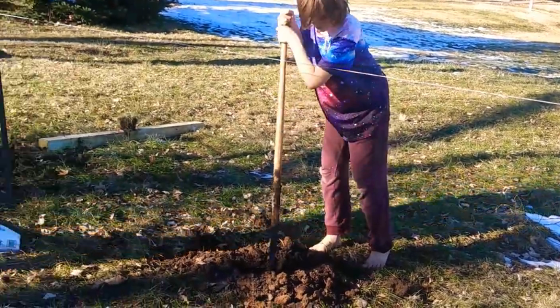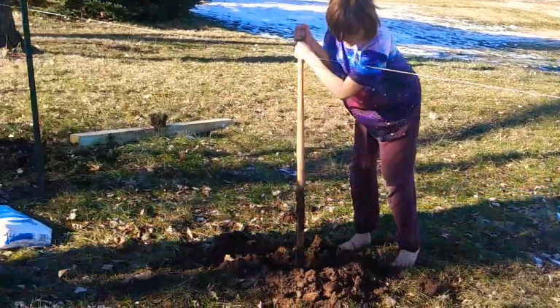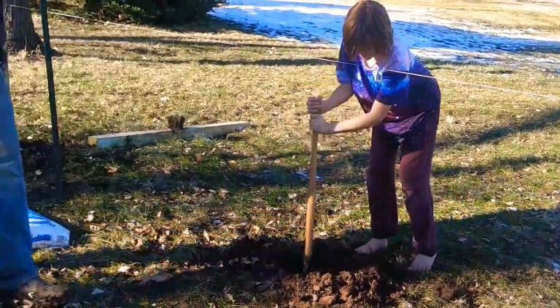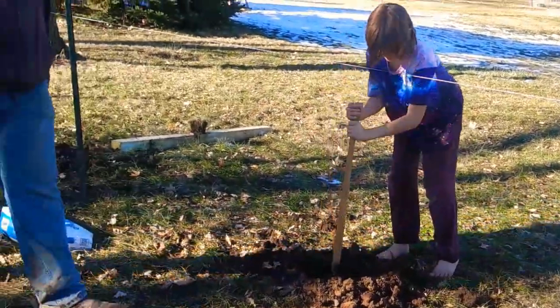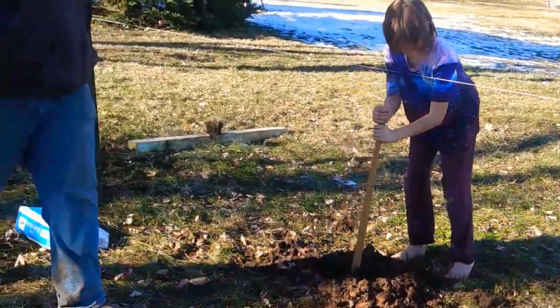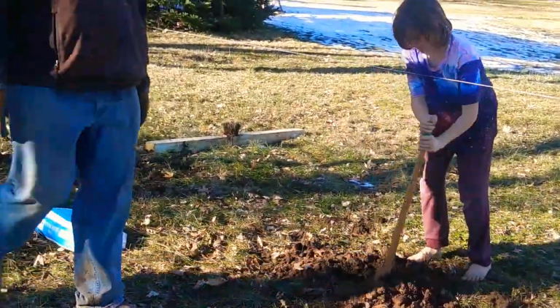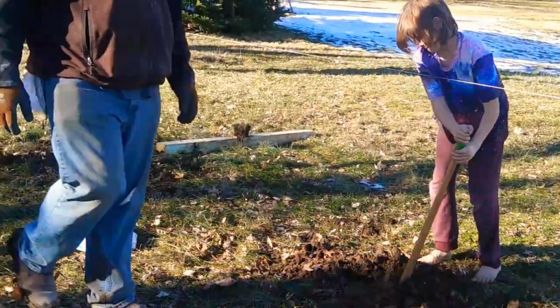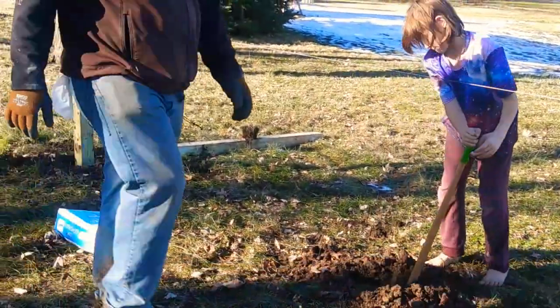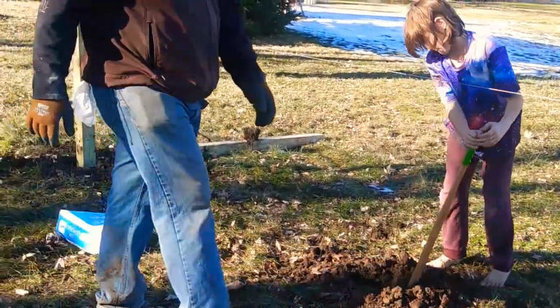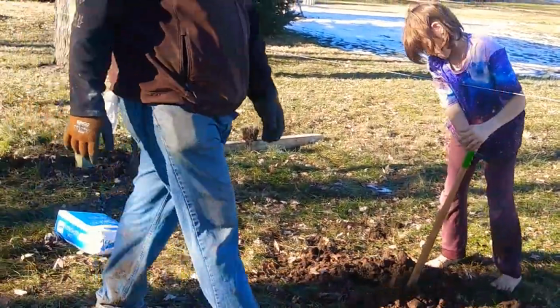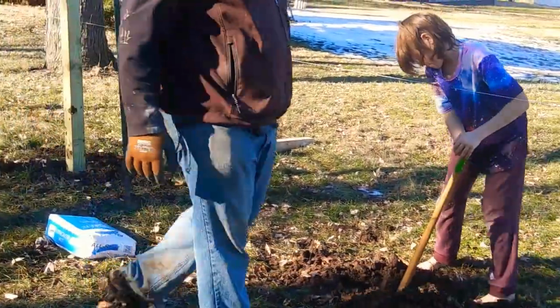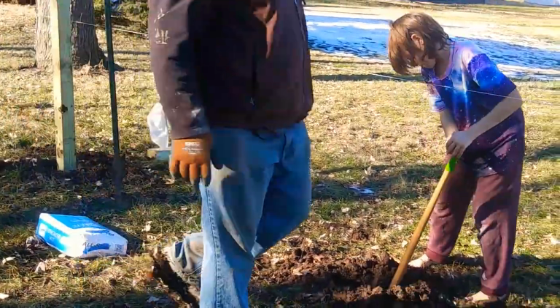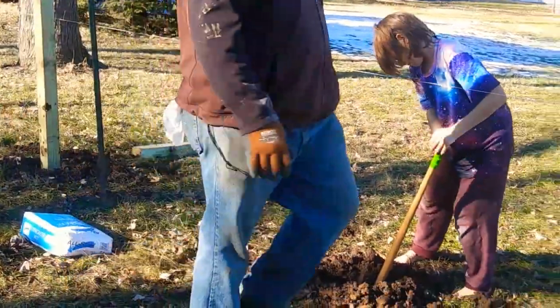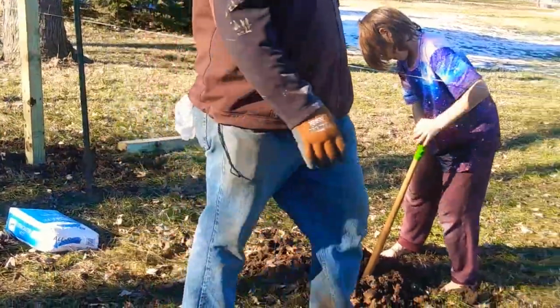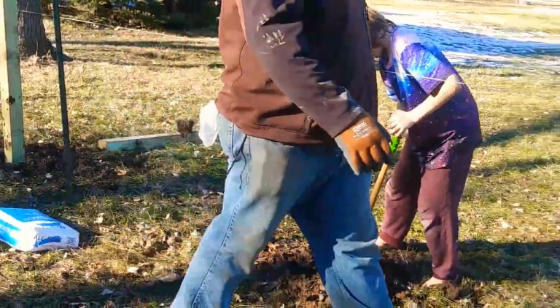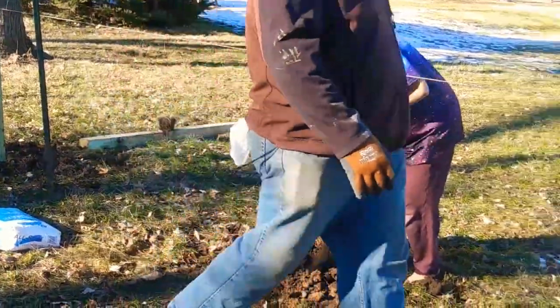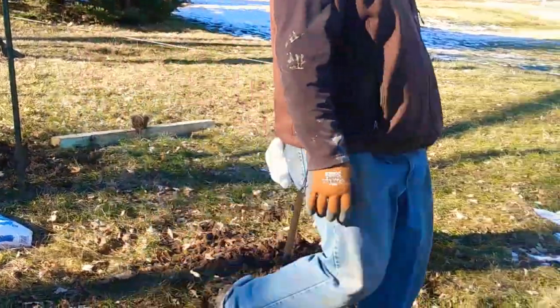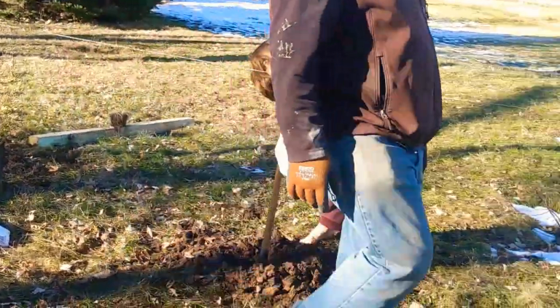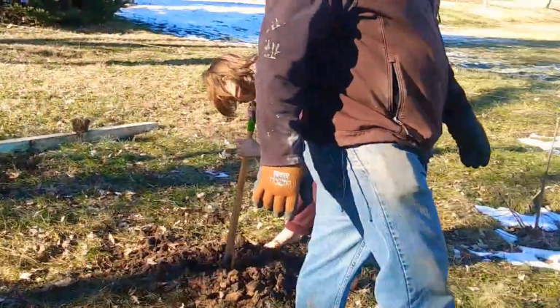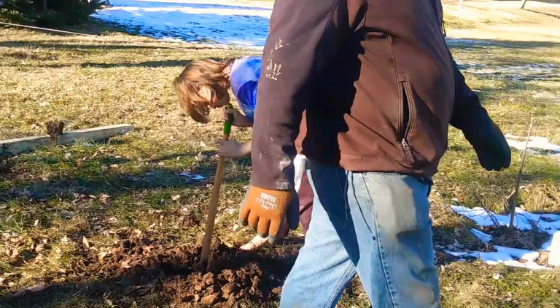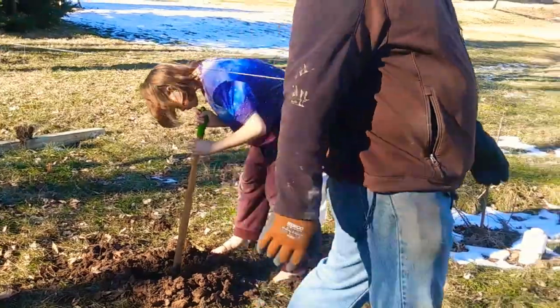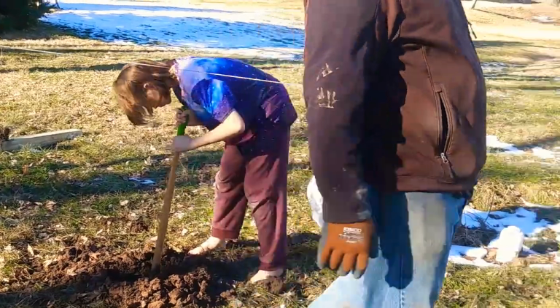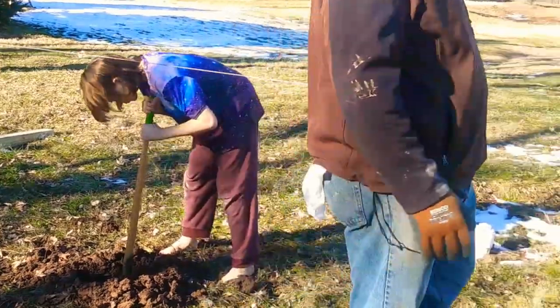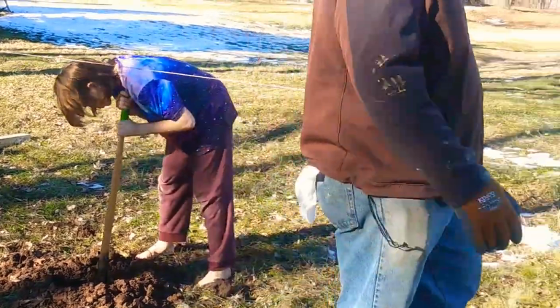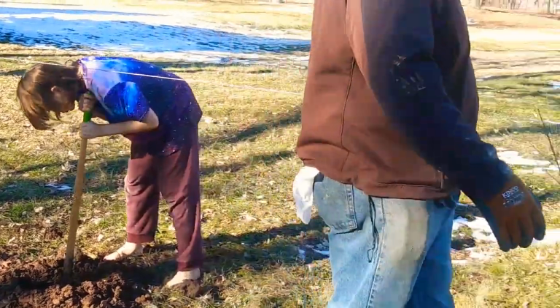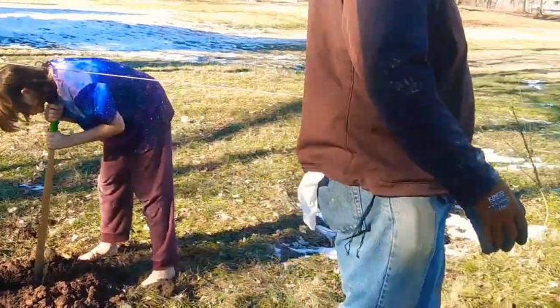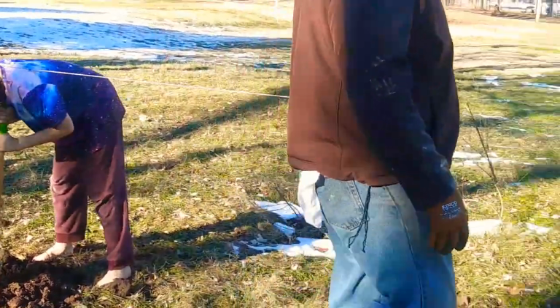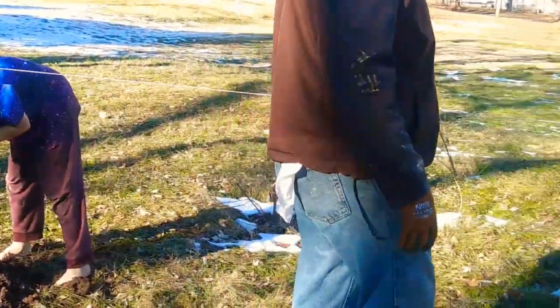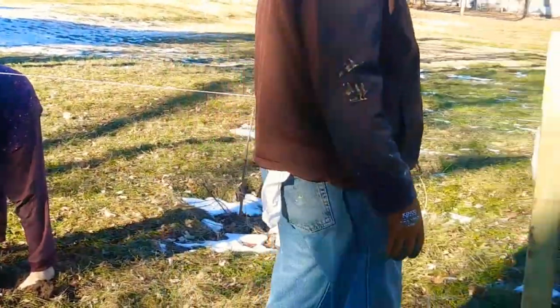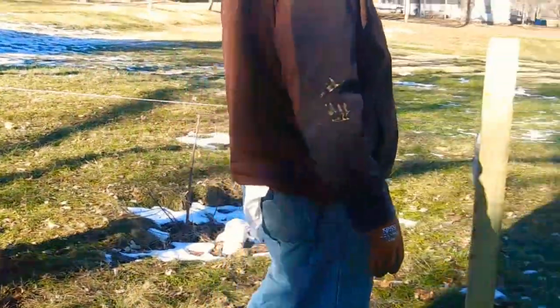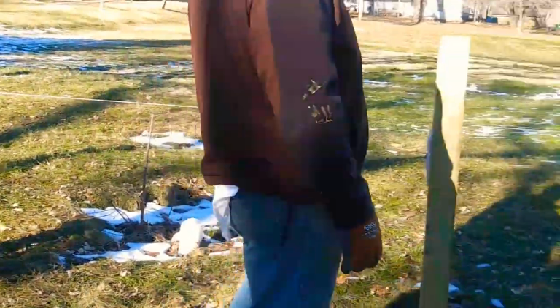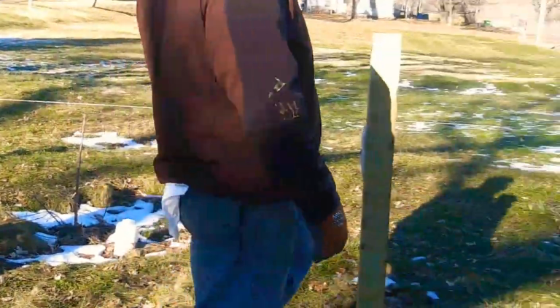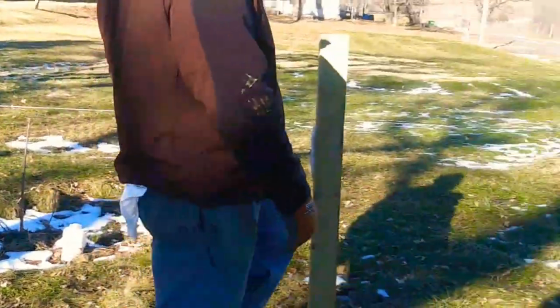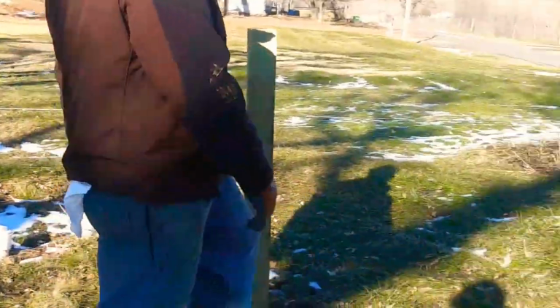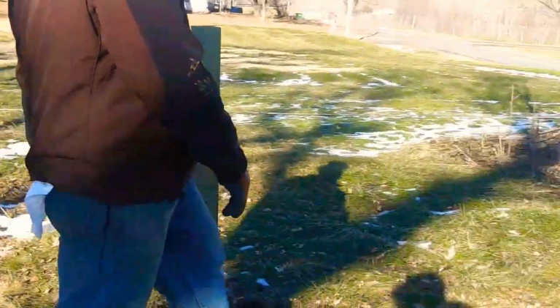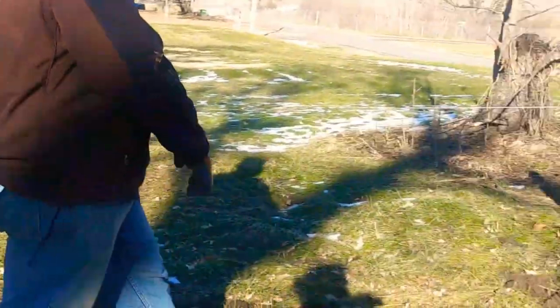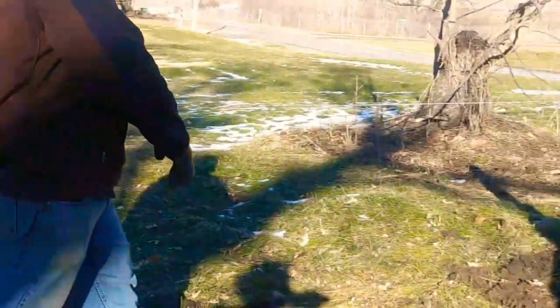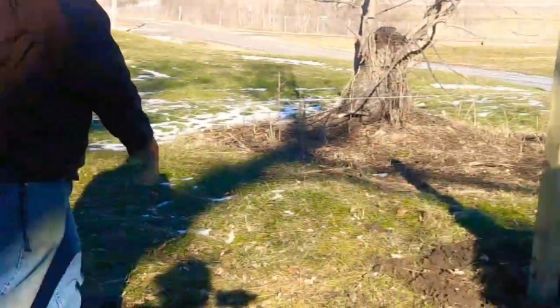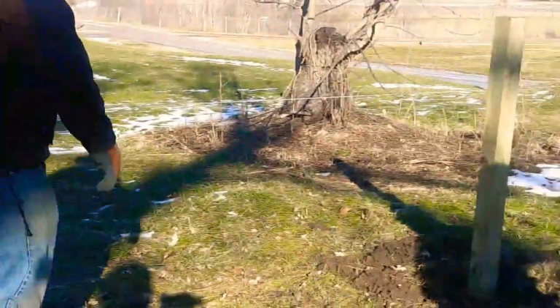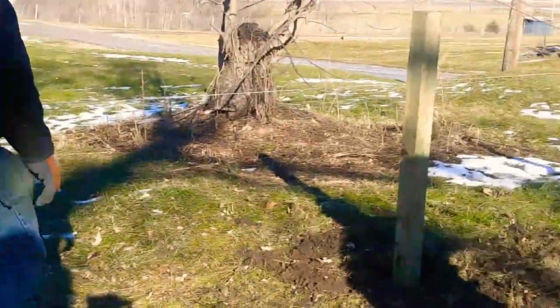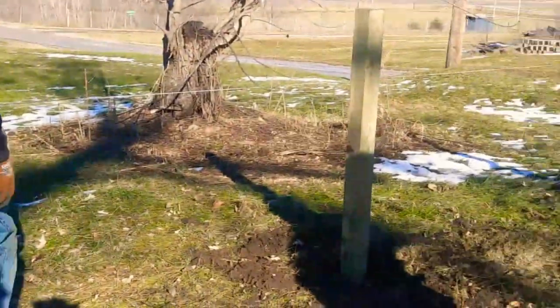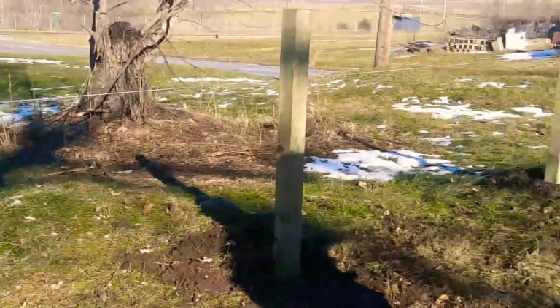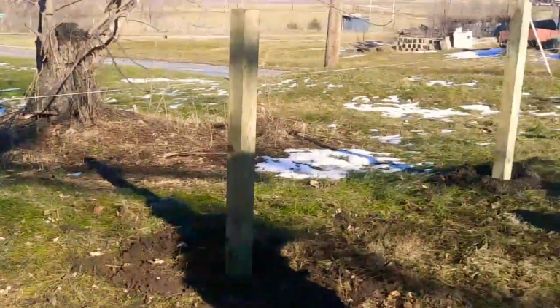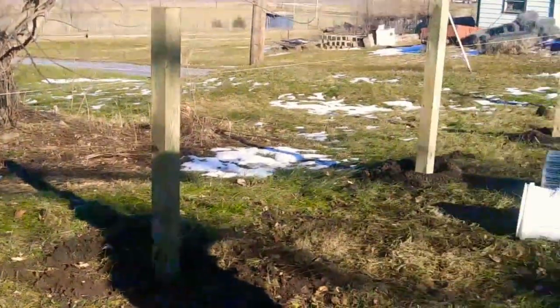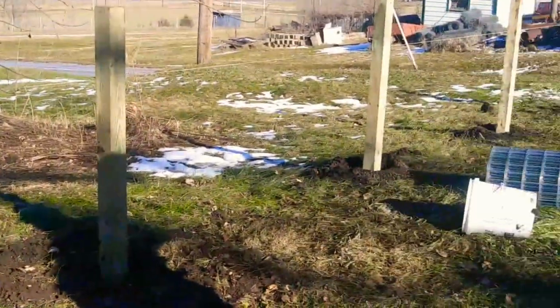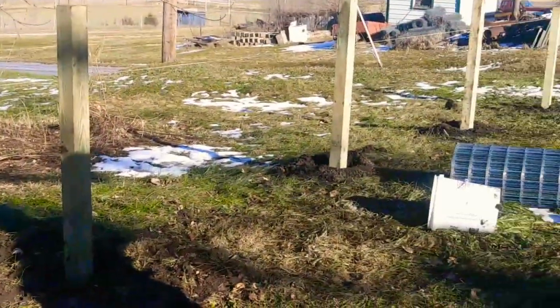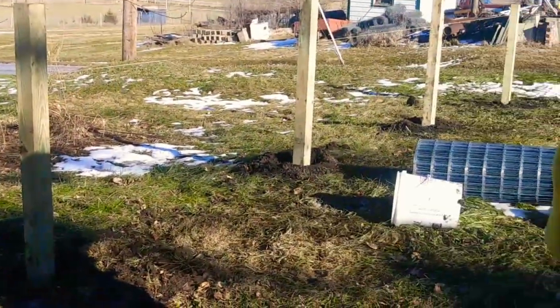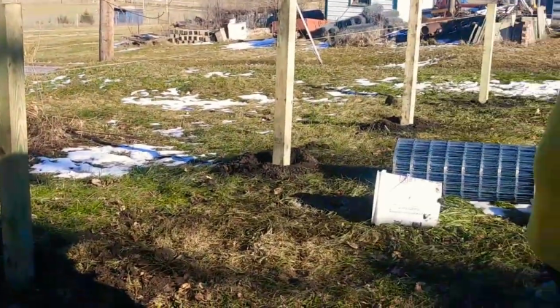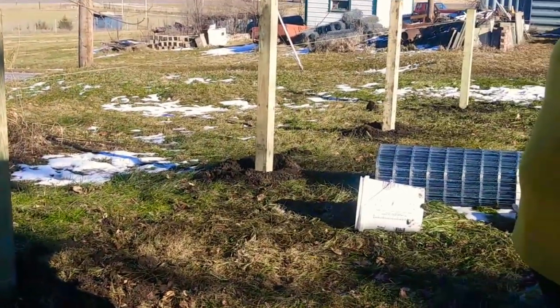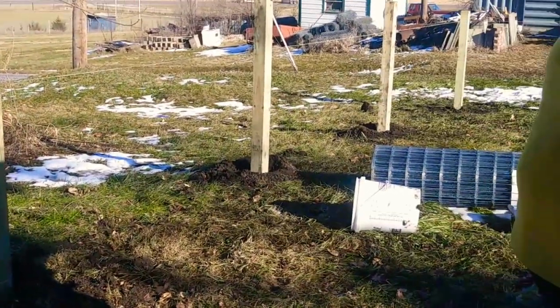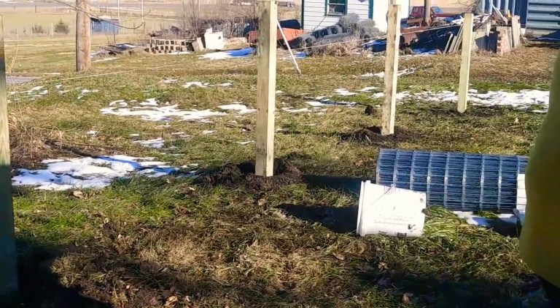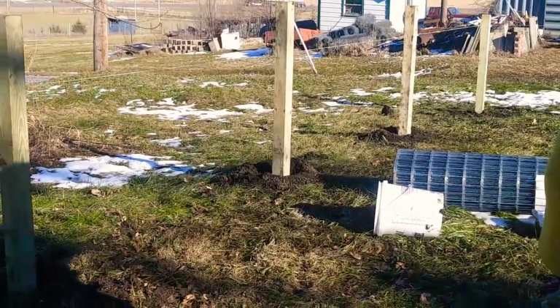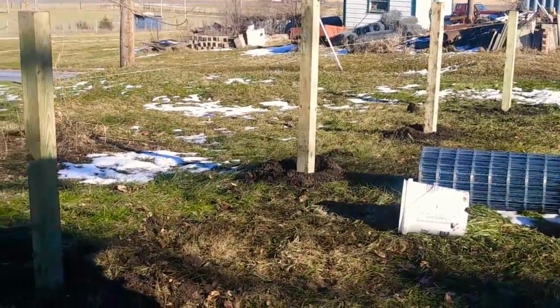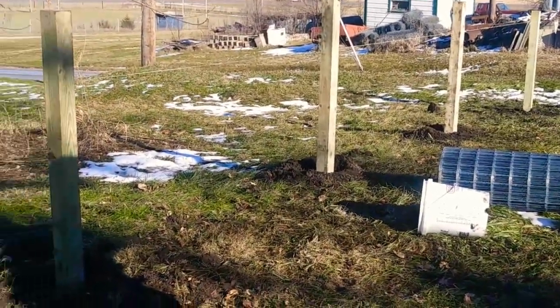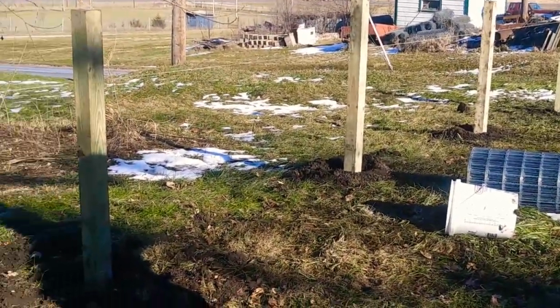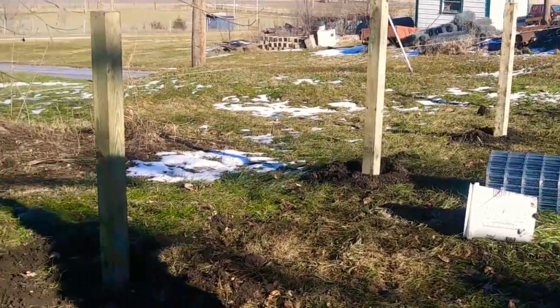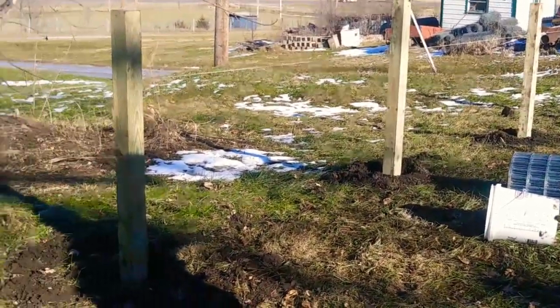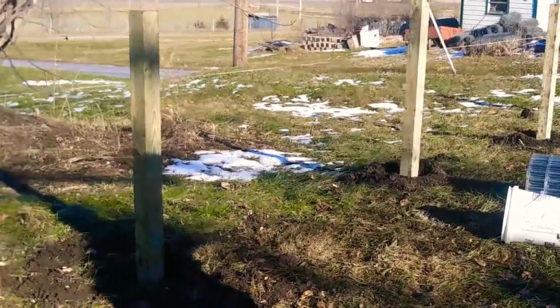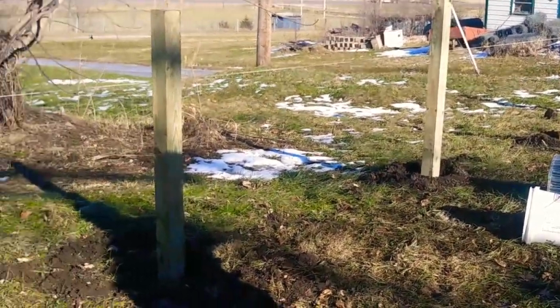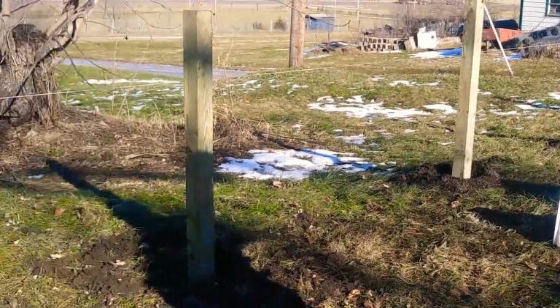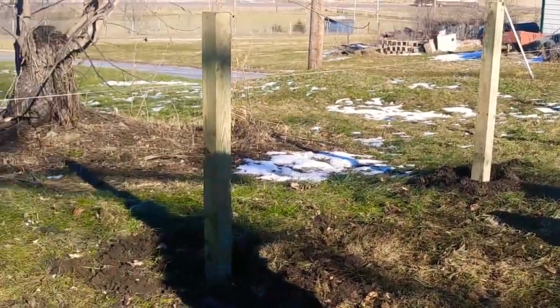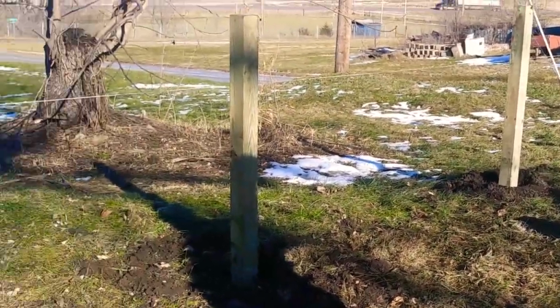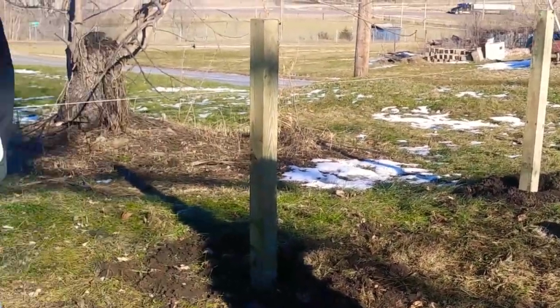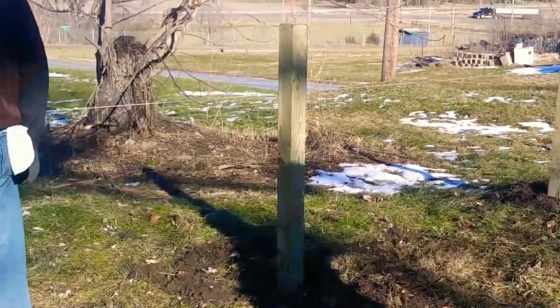Are you putting on the wire today or tomorrow? I think tomorrow — we've got to let these posts set first. Let everything set, okay.